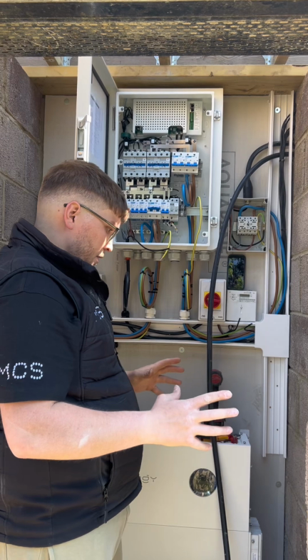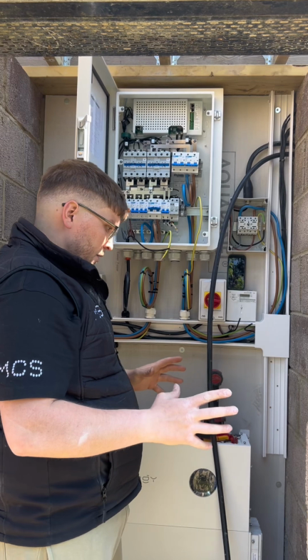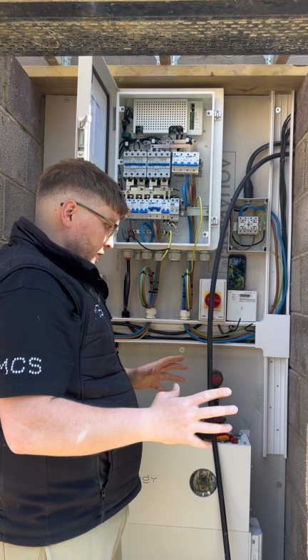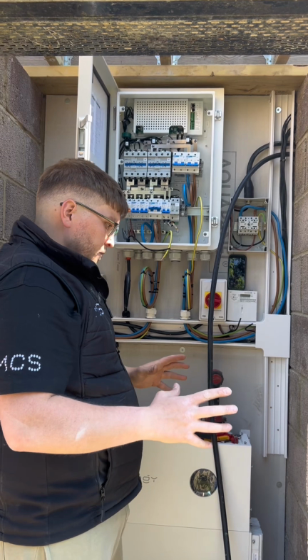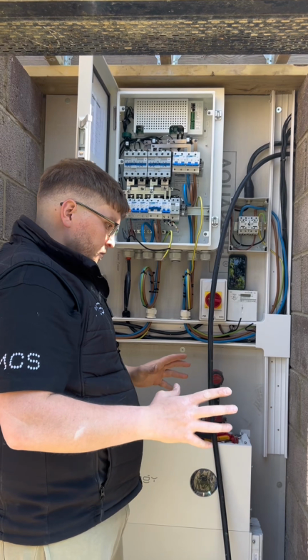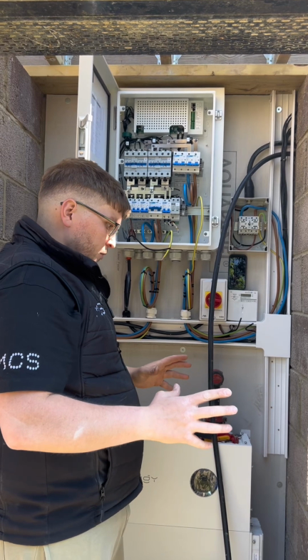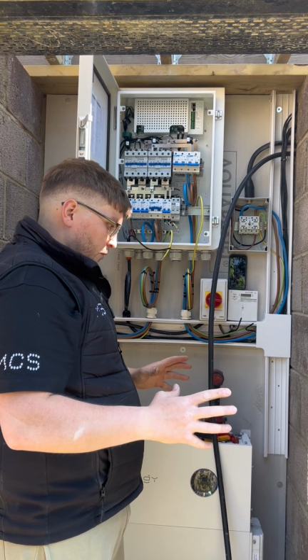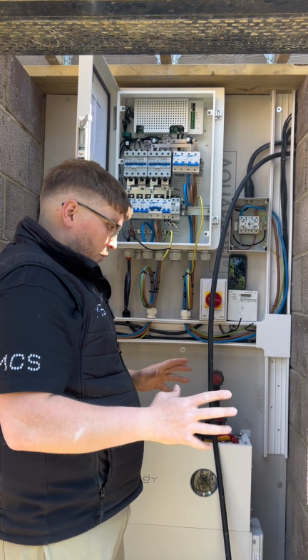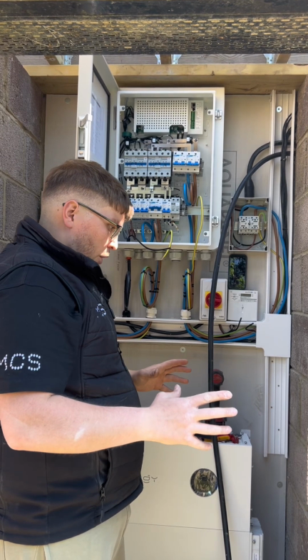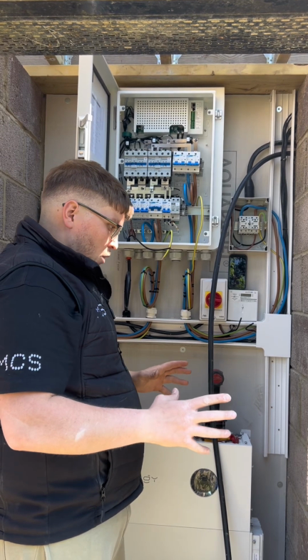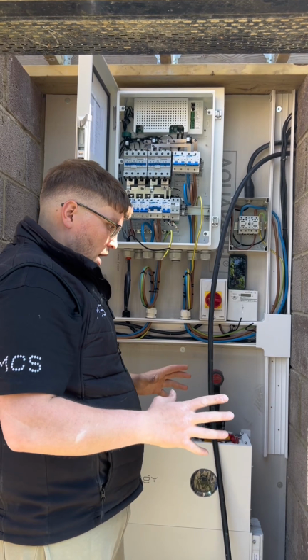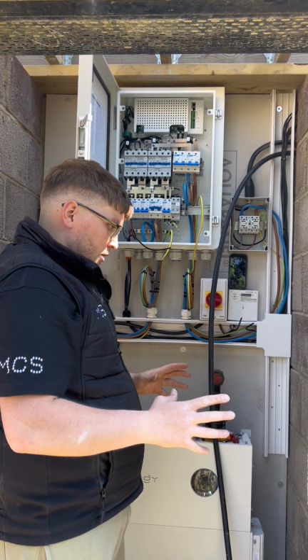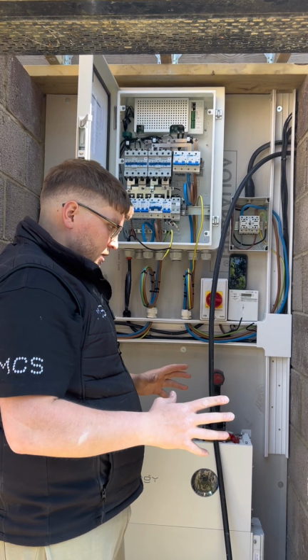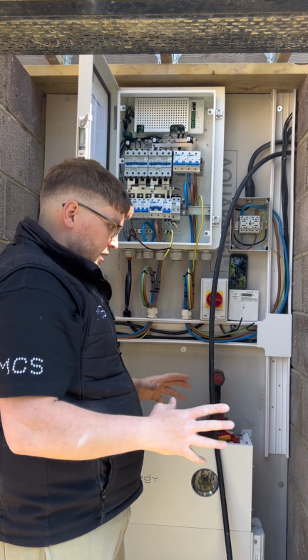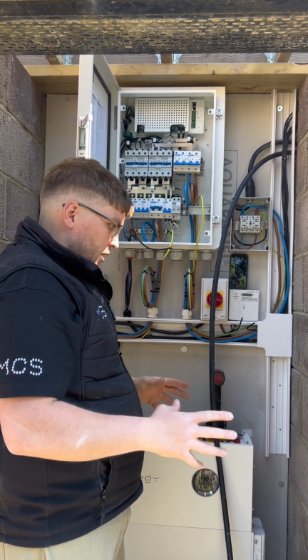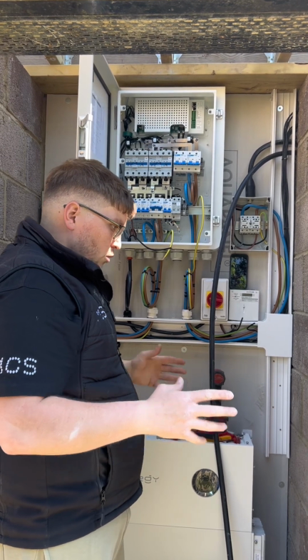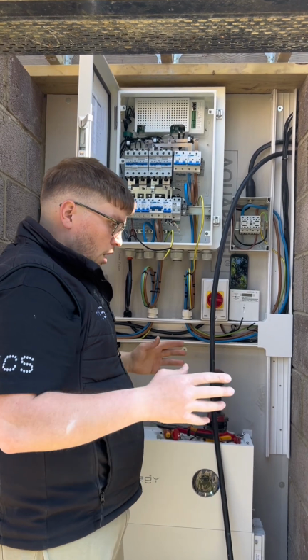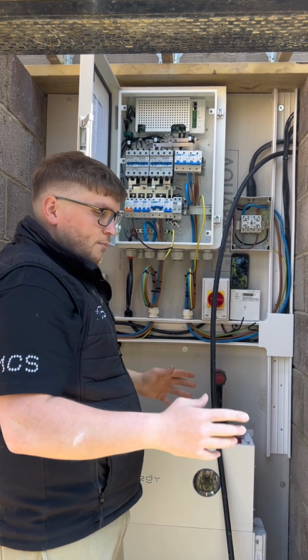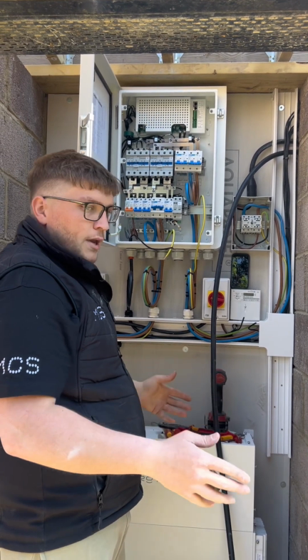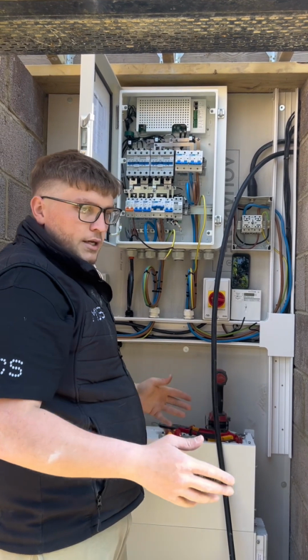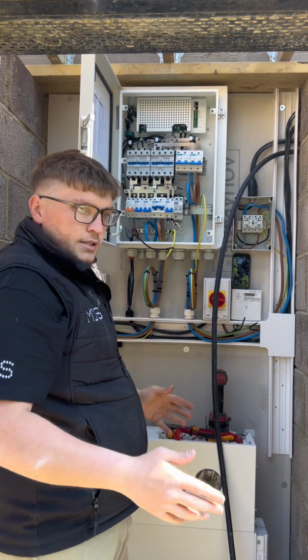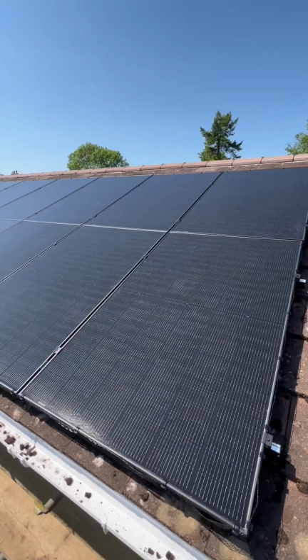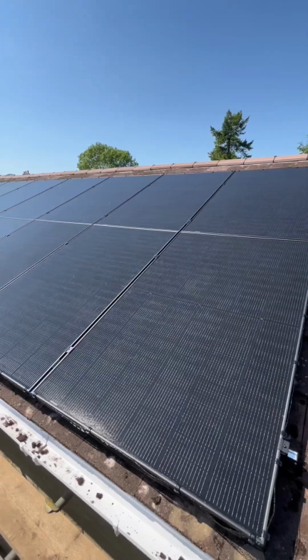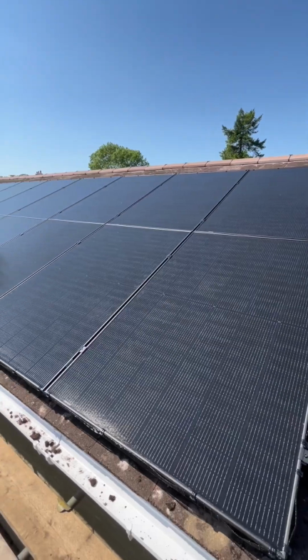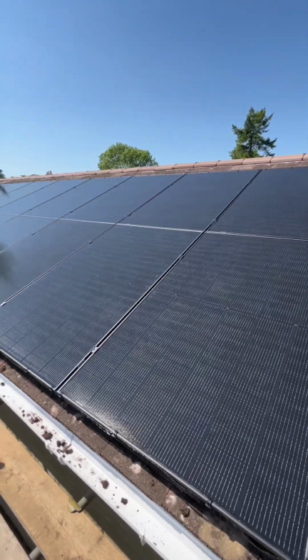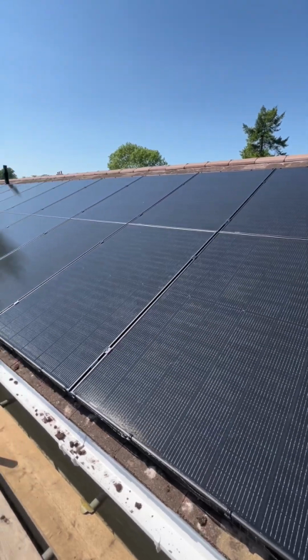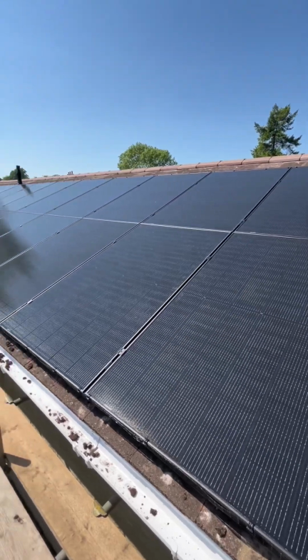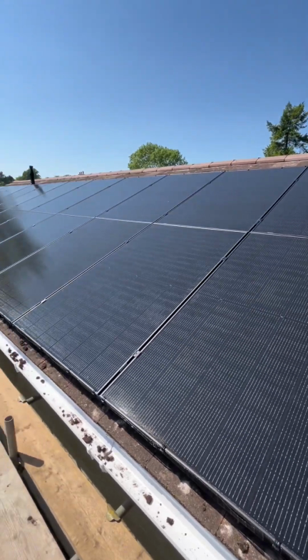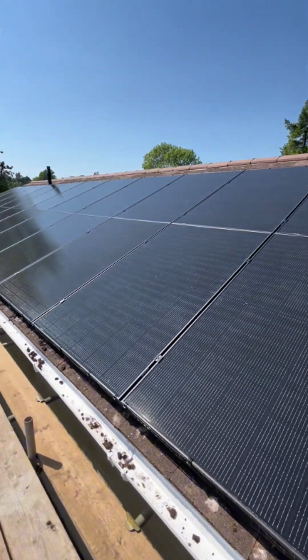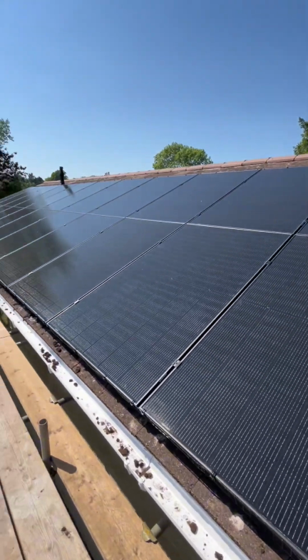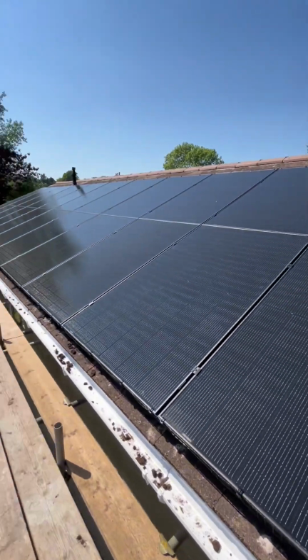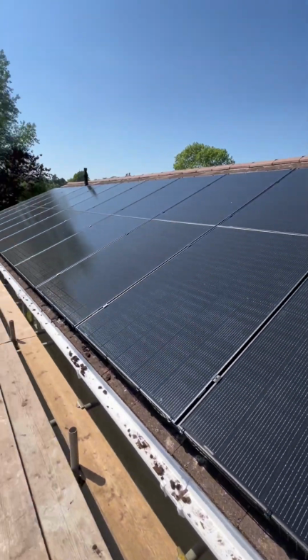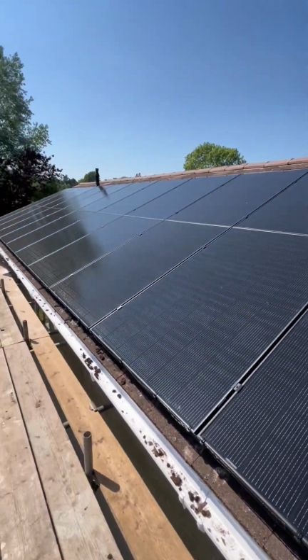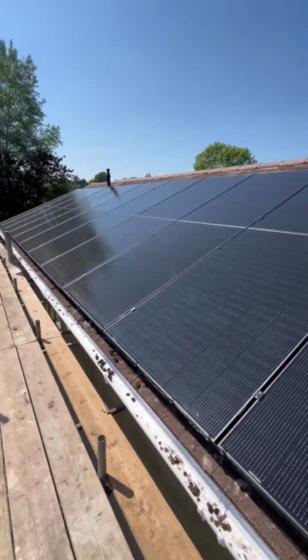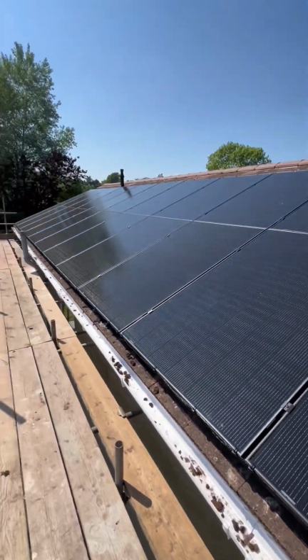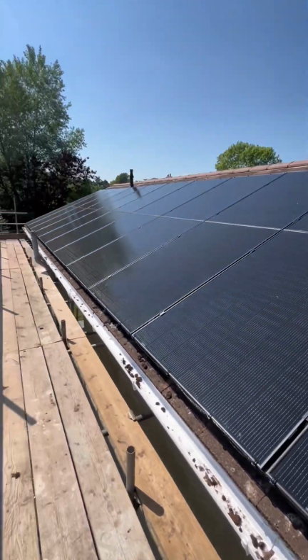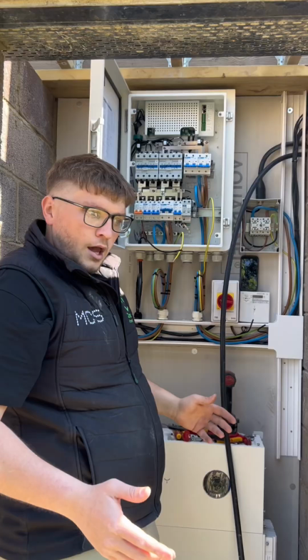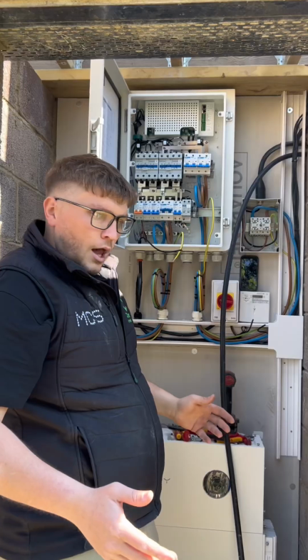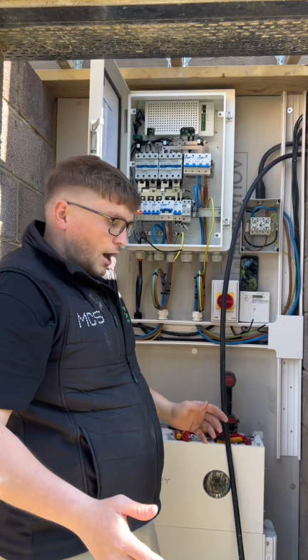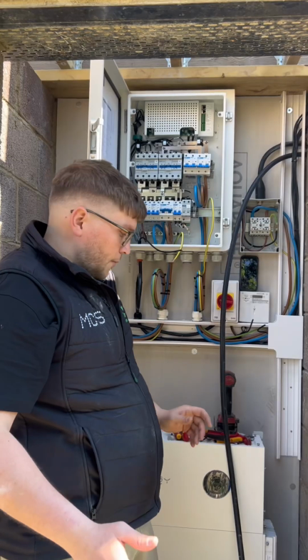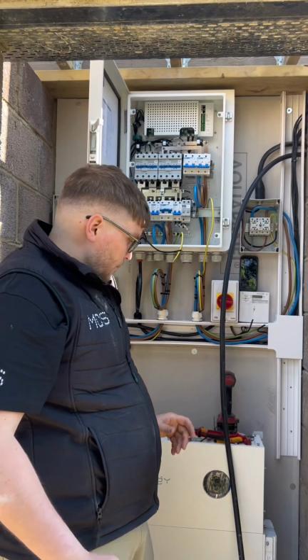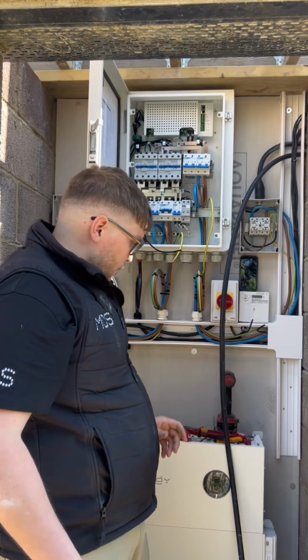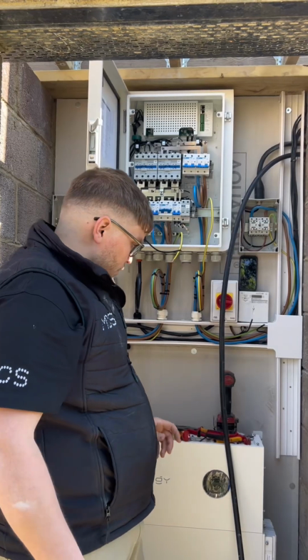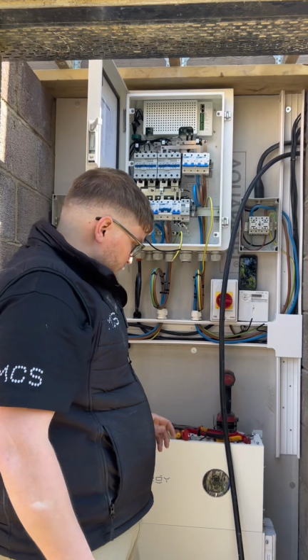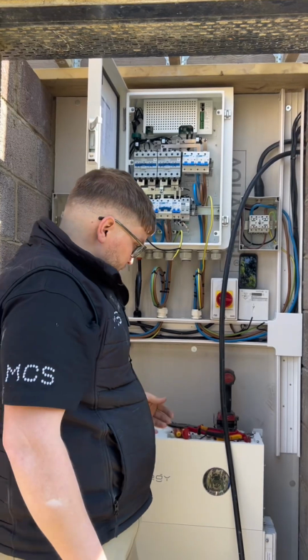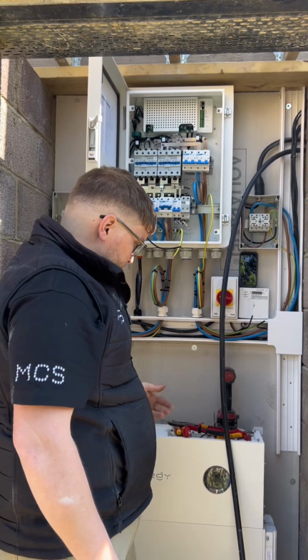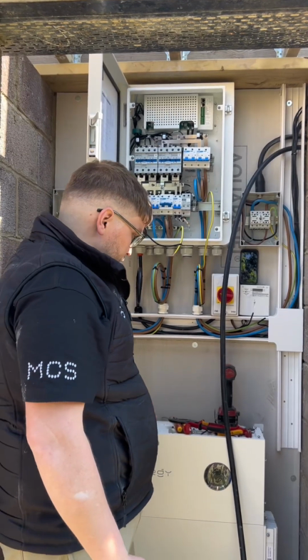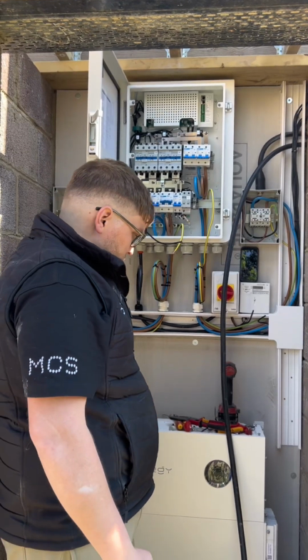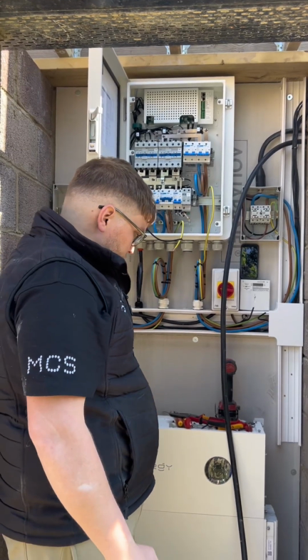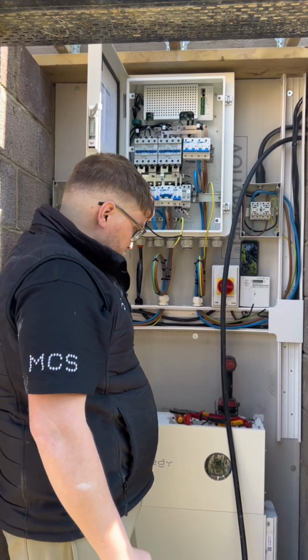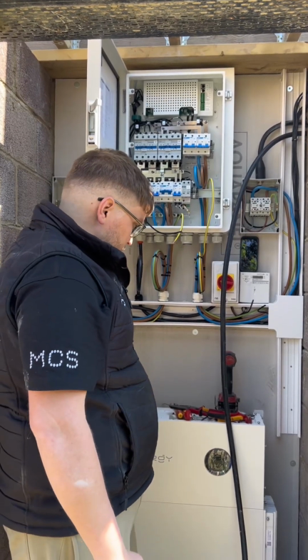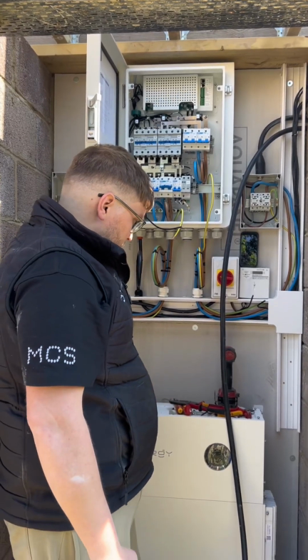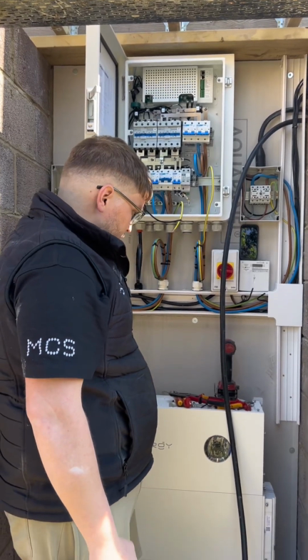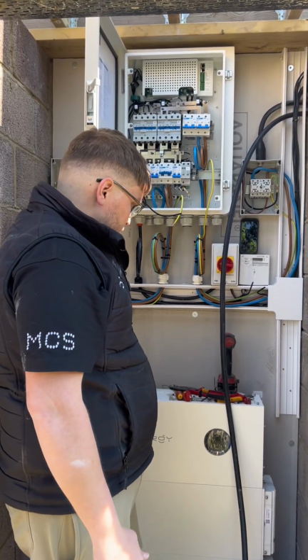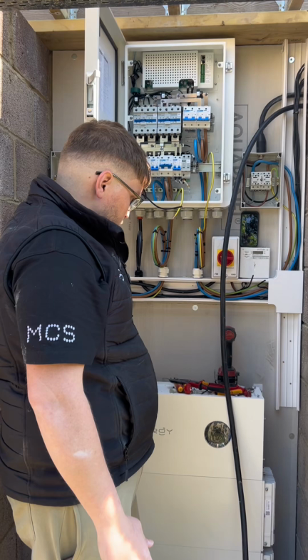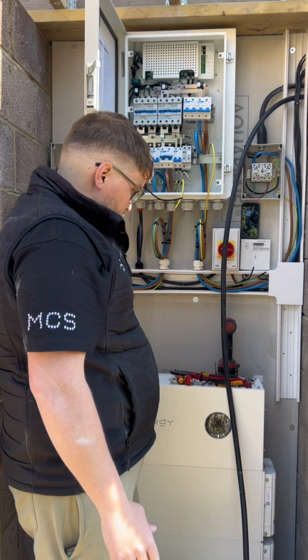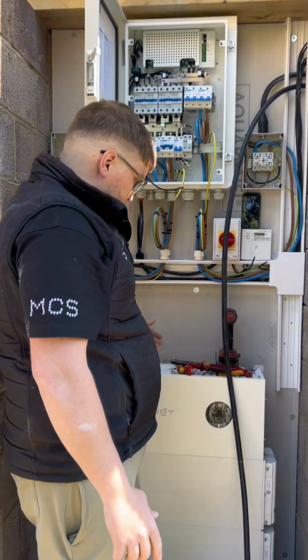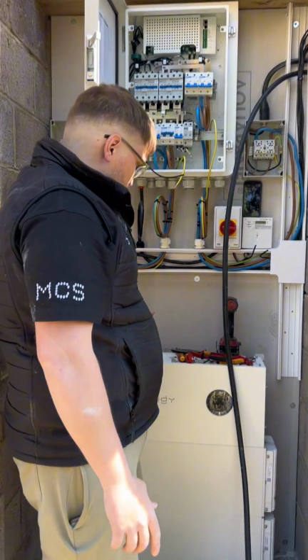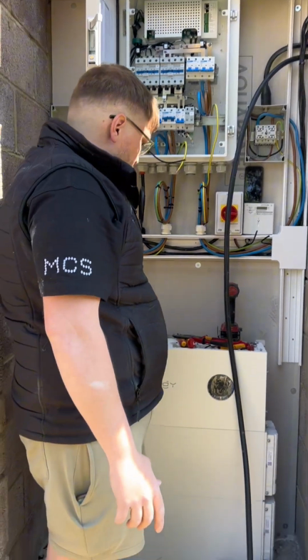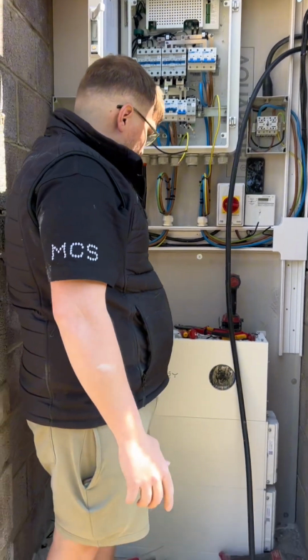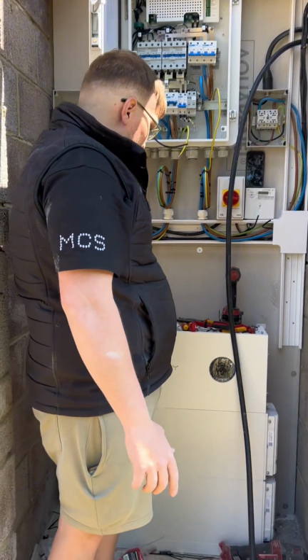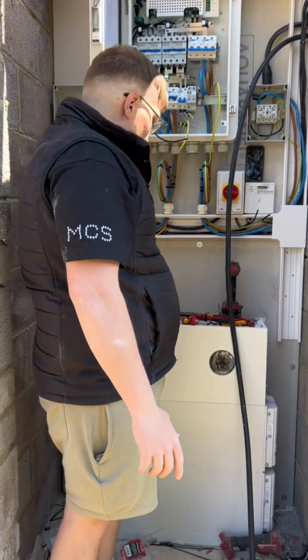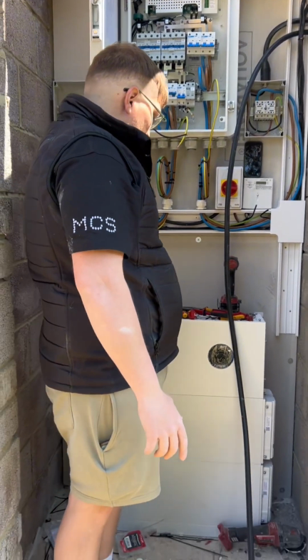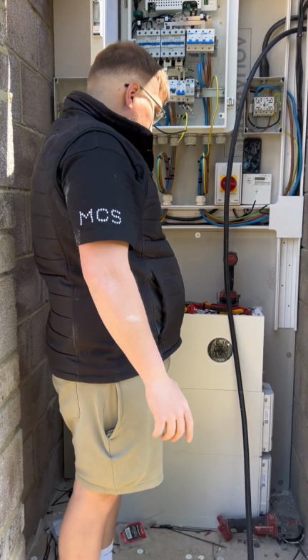It's quite a big system — 40 panels, 16 kilowatts of battery storage, a 12 kilowatt inverter, and the gateway.